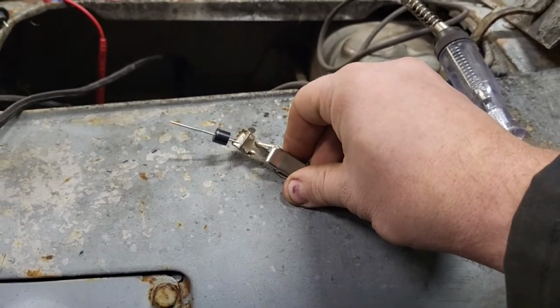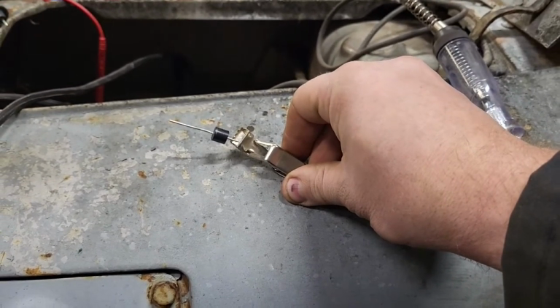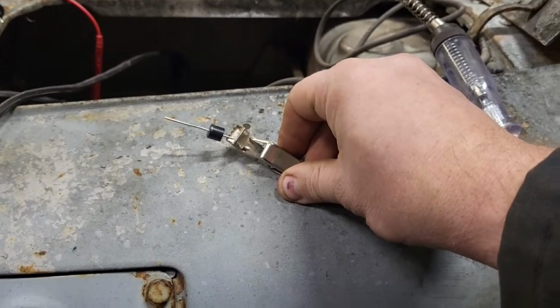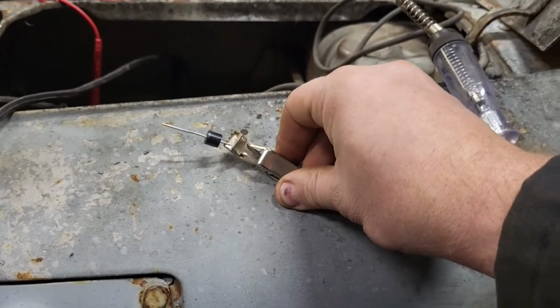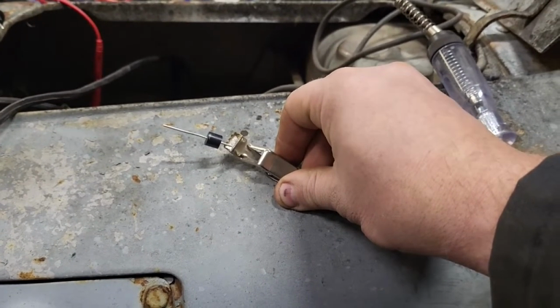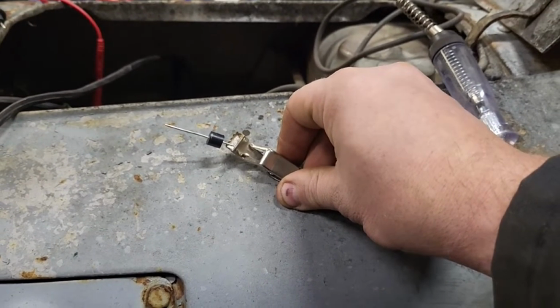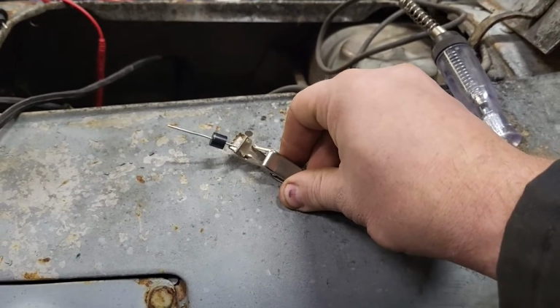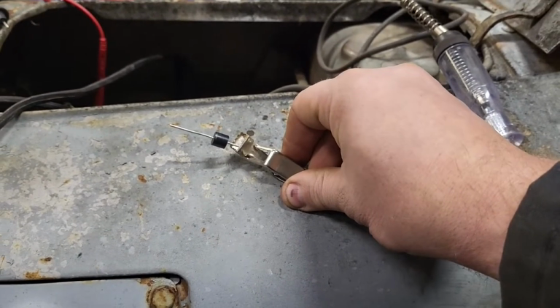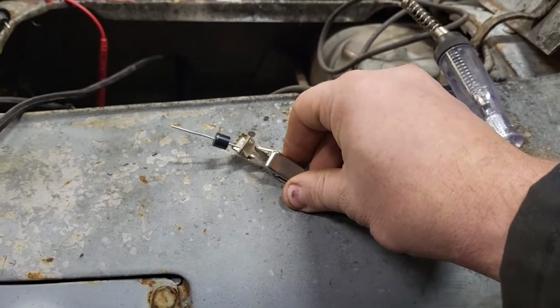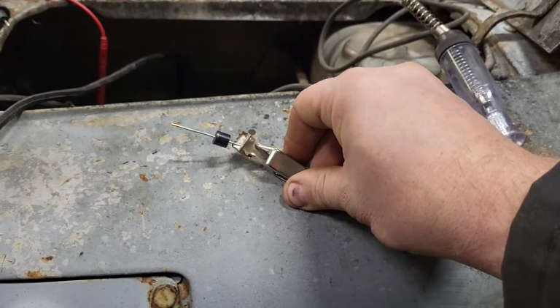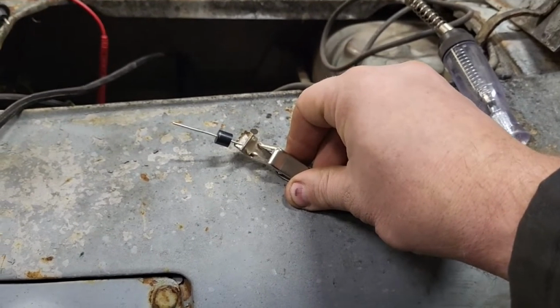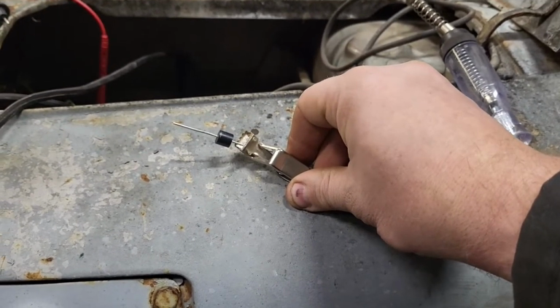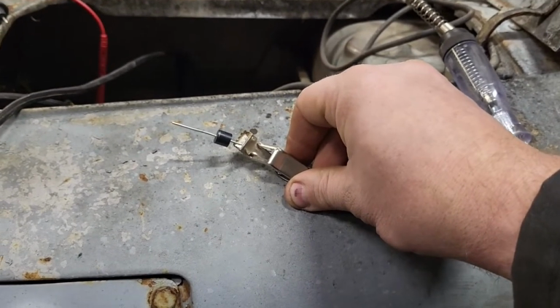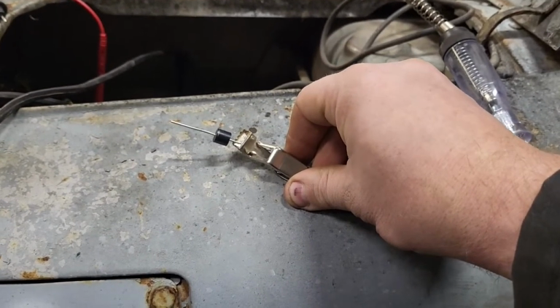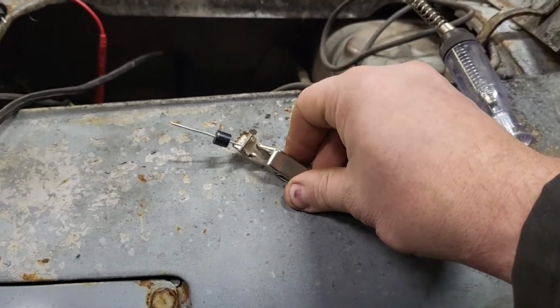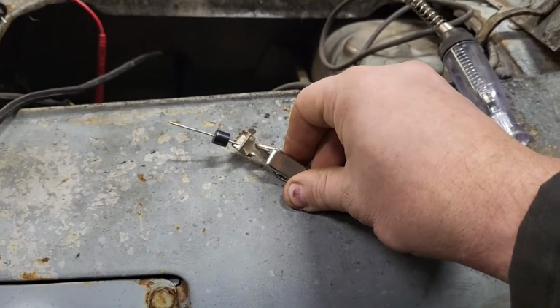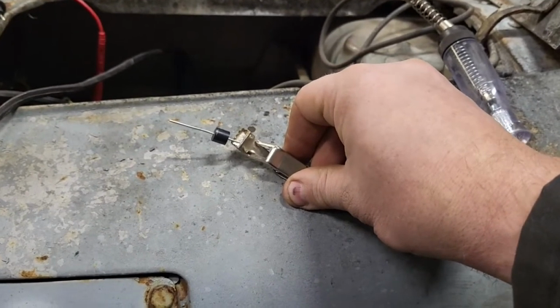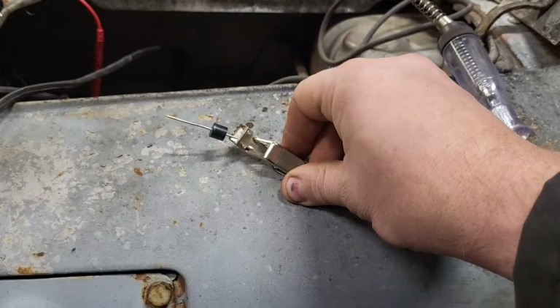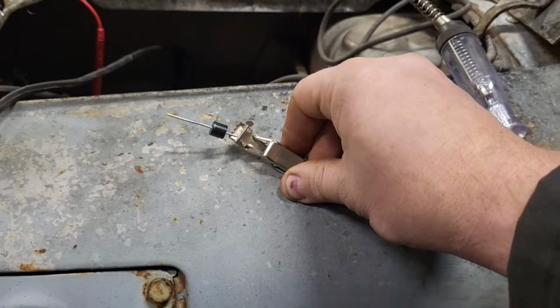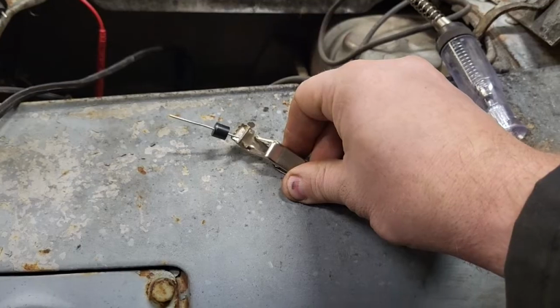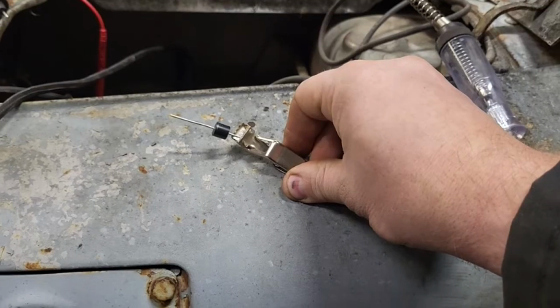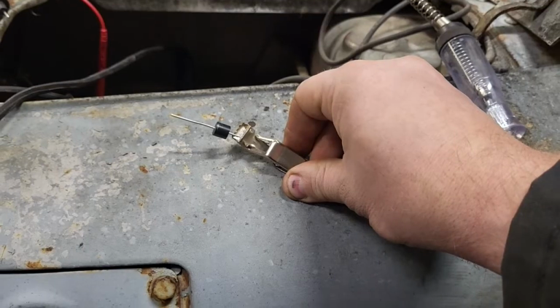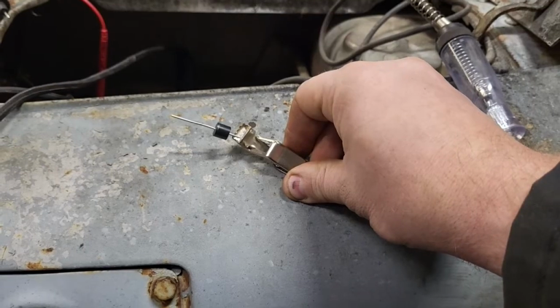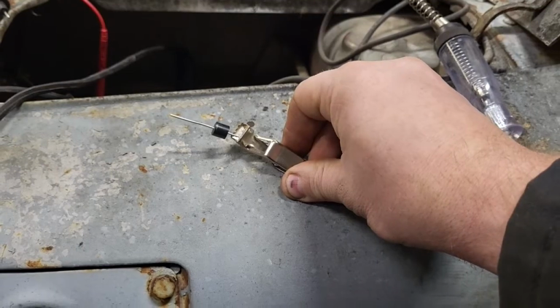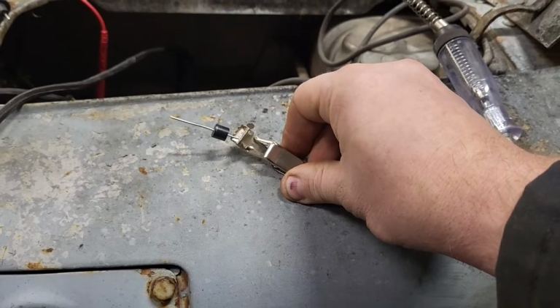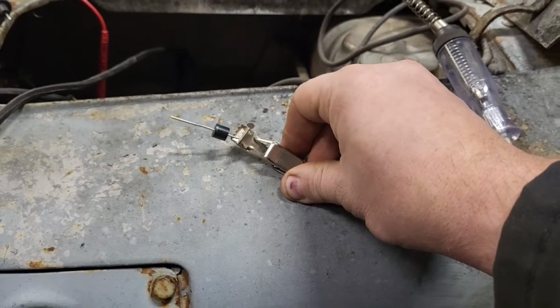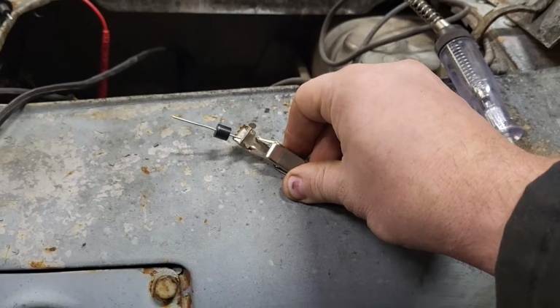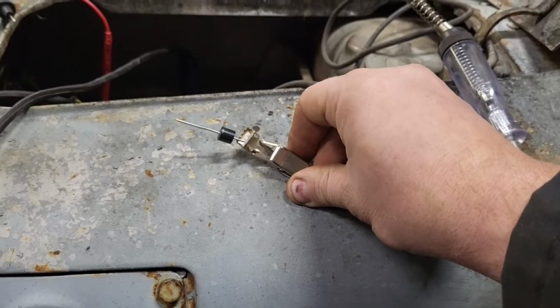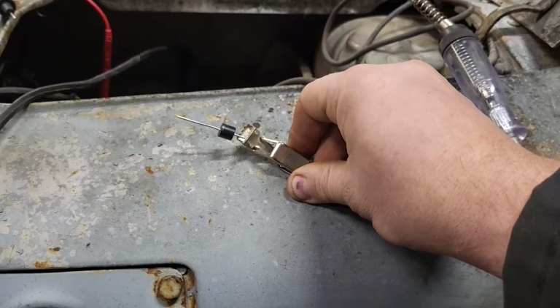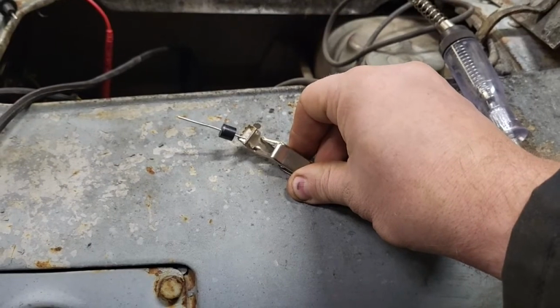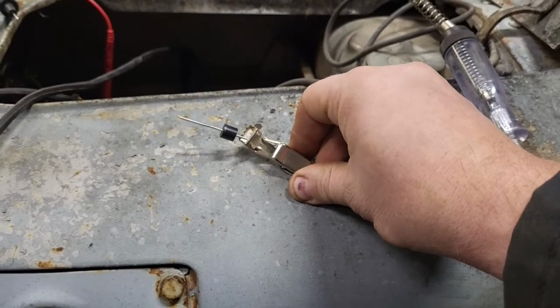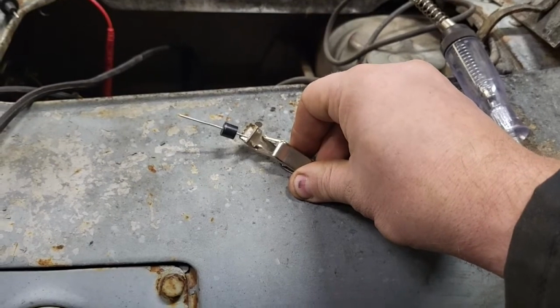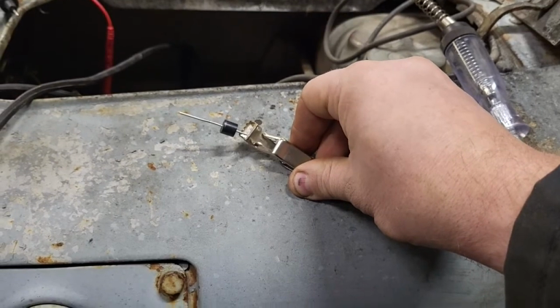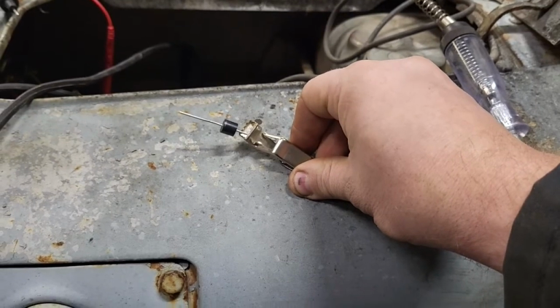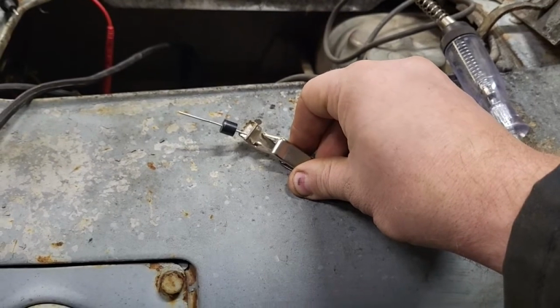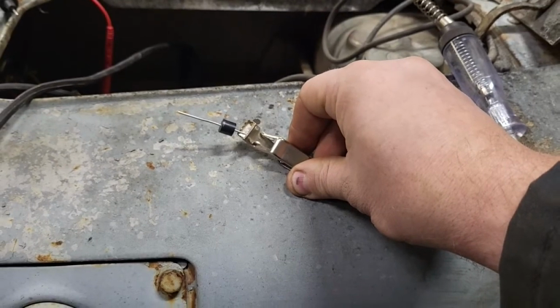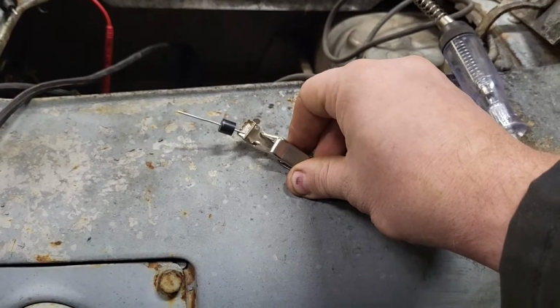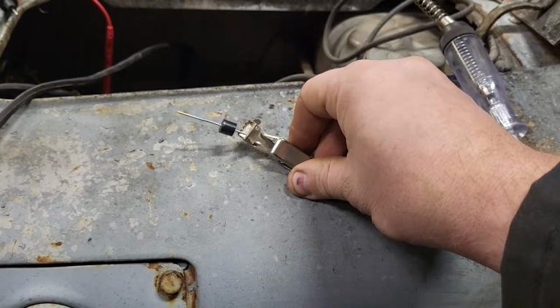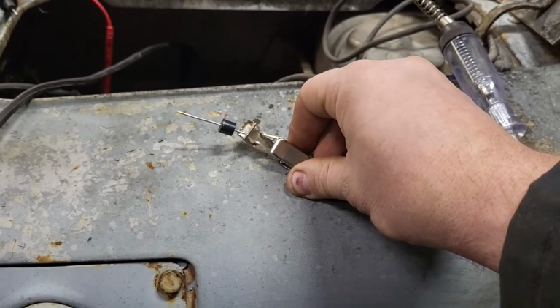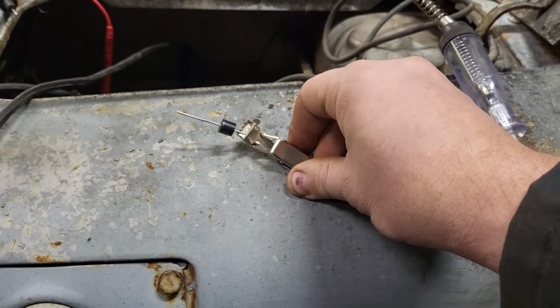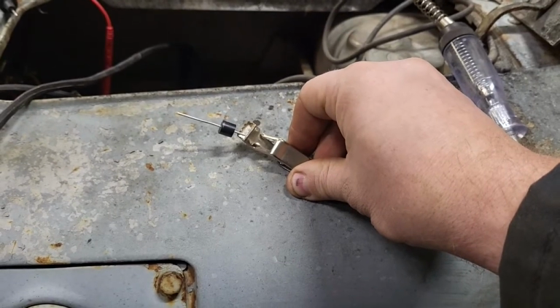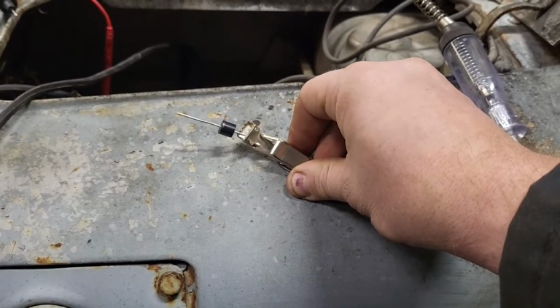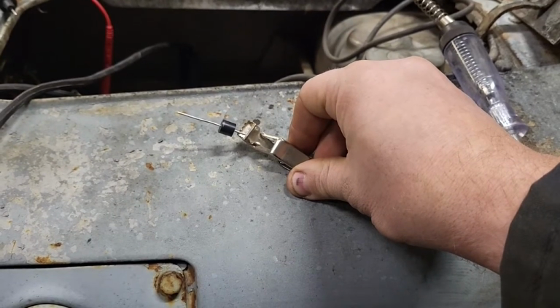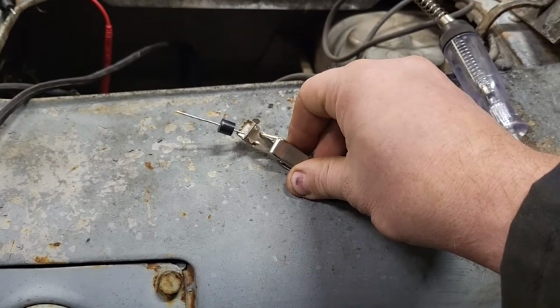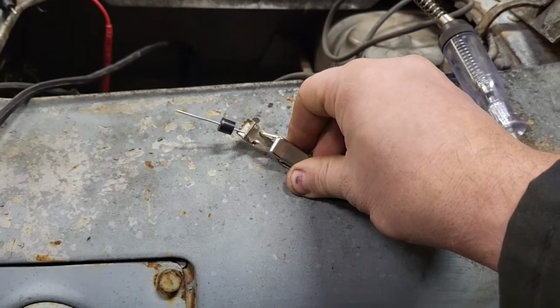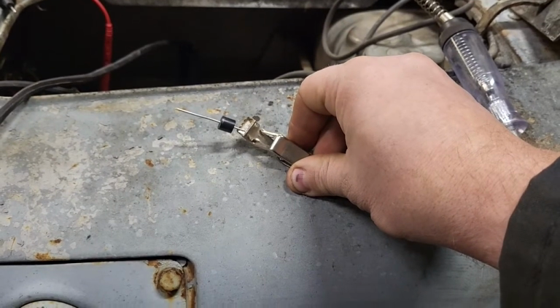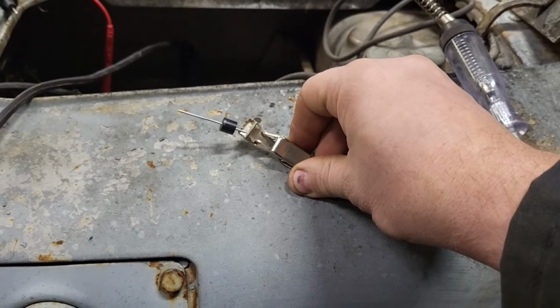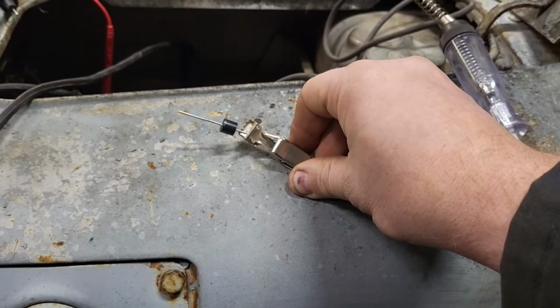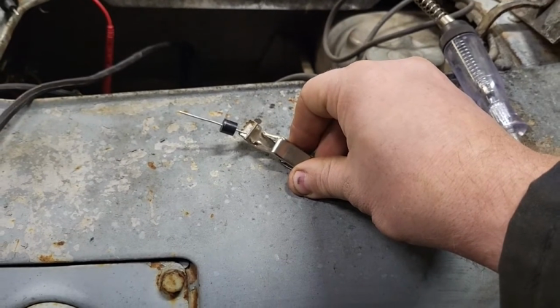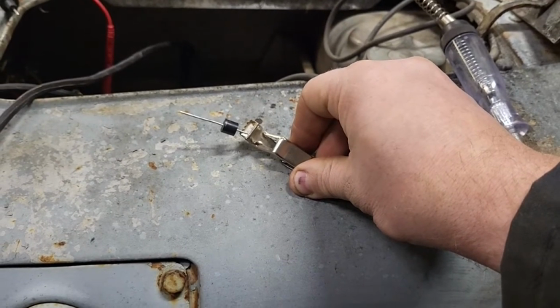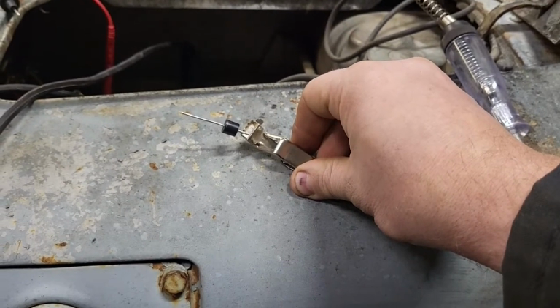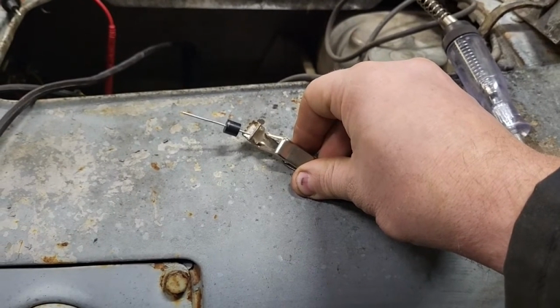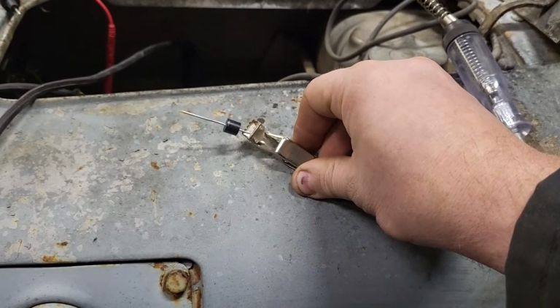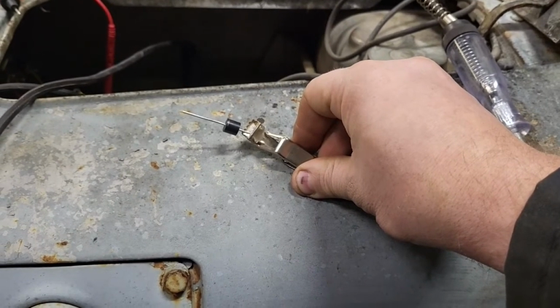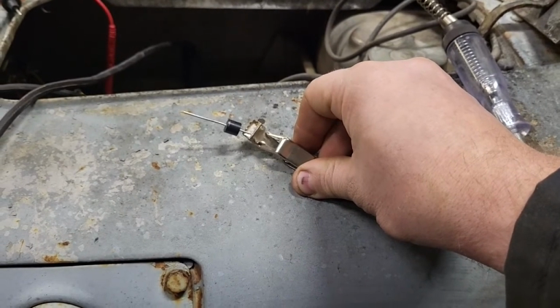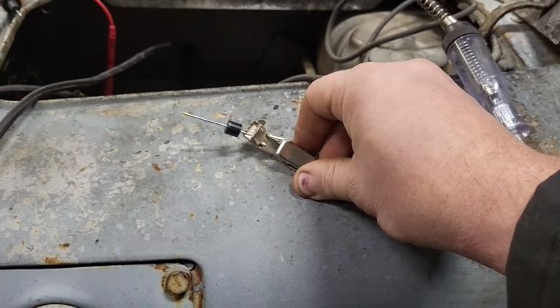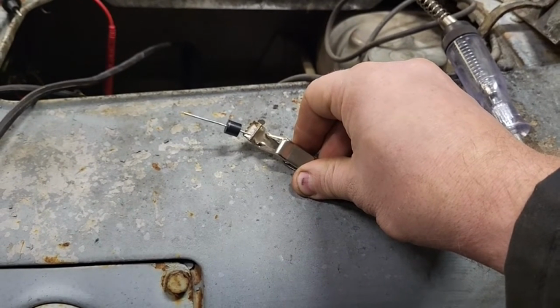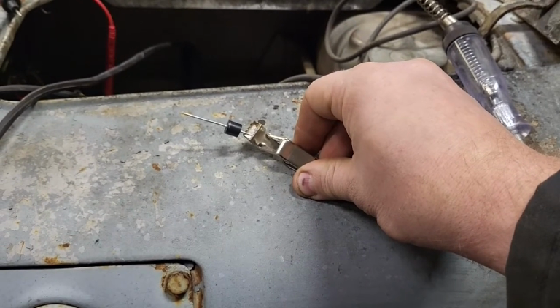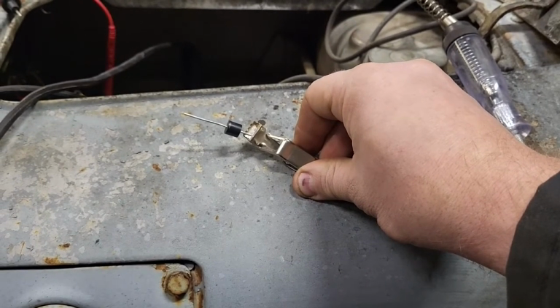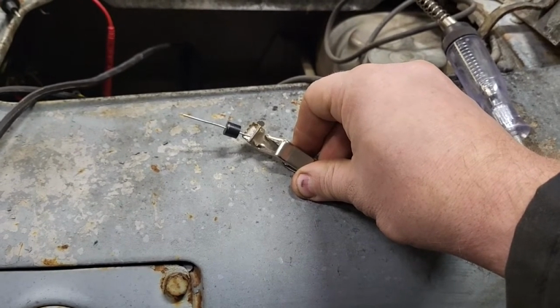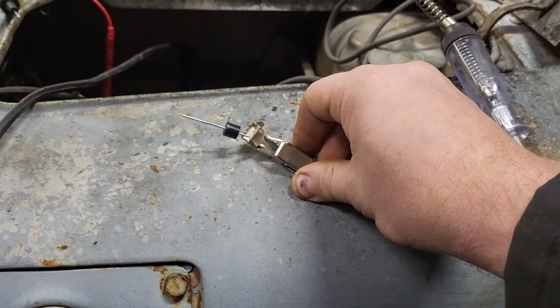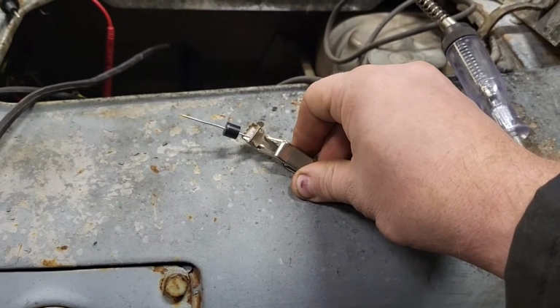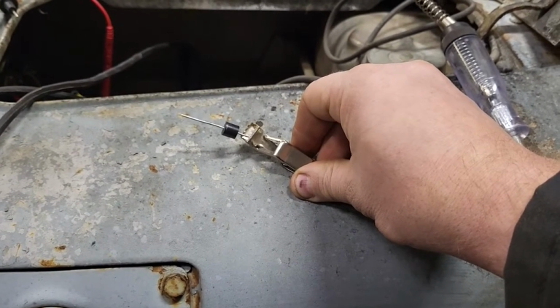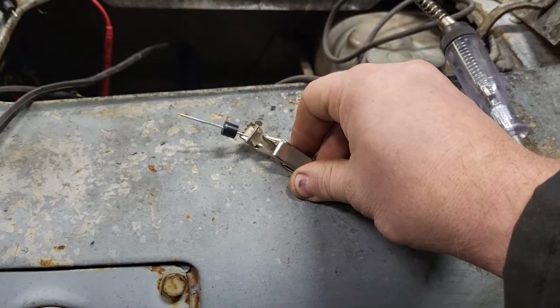Before we get to soldering, I want to show you how to determine which direction the diode goes. On this one it's a little hard to see on camera, but there's a line on one side of the diode and that points to your cathode. Basic electronic theory isn't fresh in my mind, so I'm going to do it the old-fashioned way to figure out which direction this diode should be installed in the circuit. I've got my handy dandy test light here — let me get you guys in a stand and we can test this out.